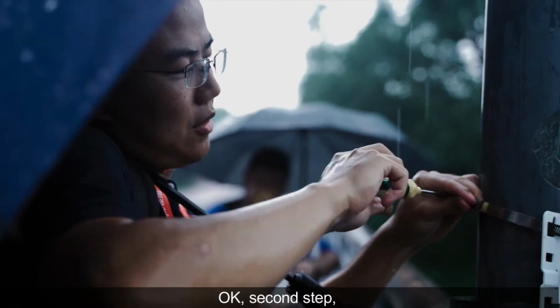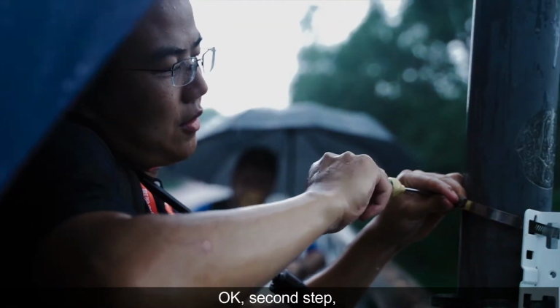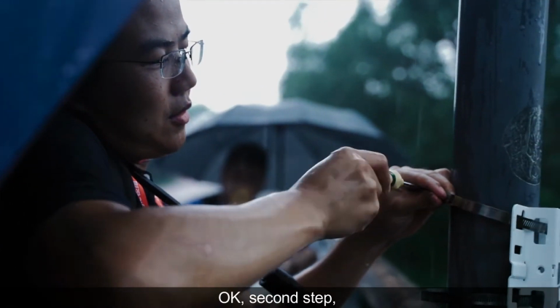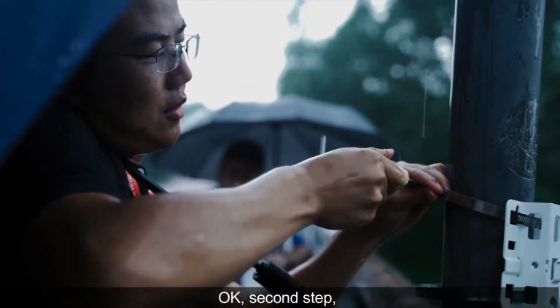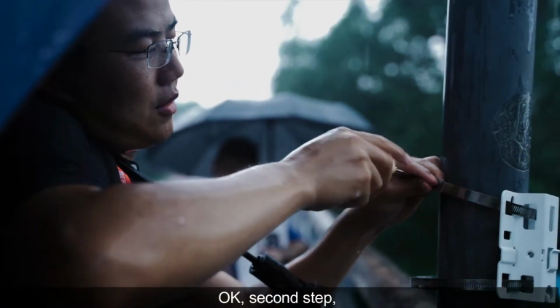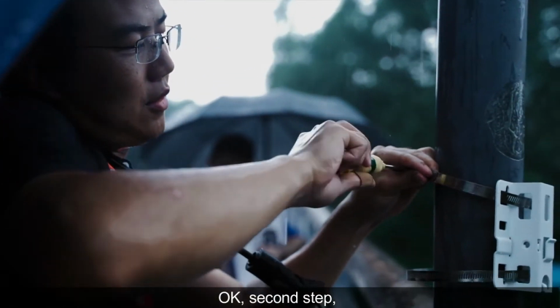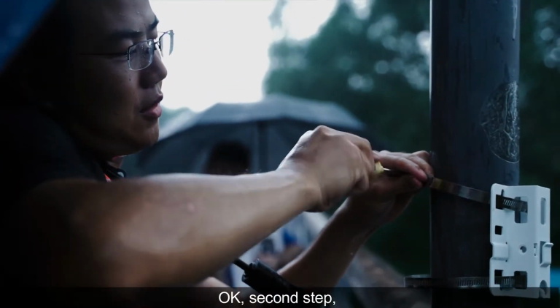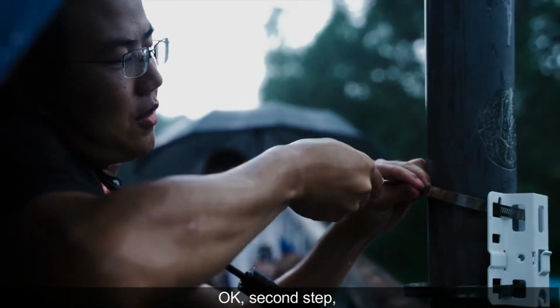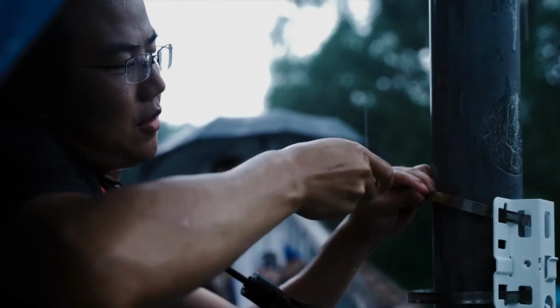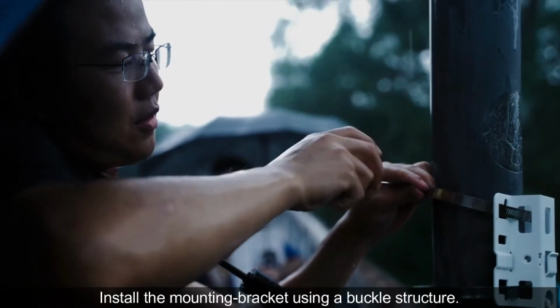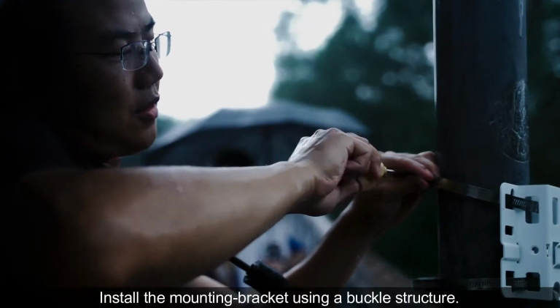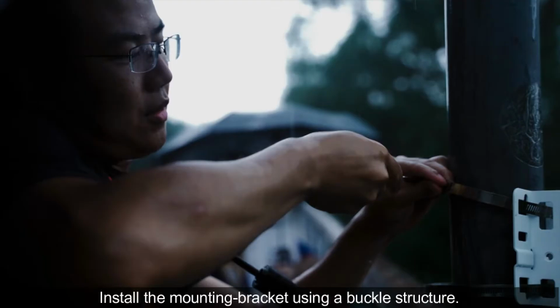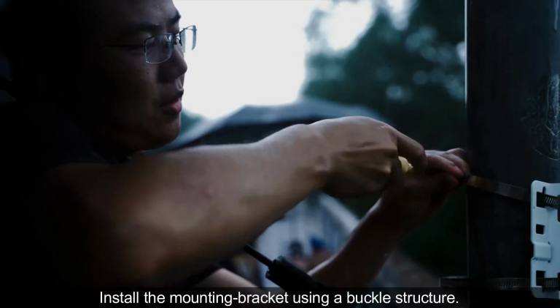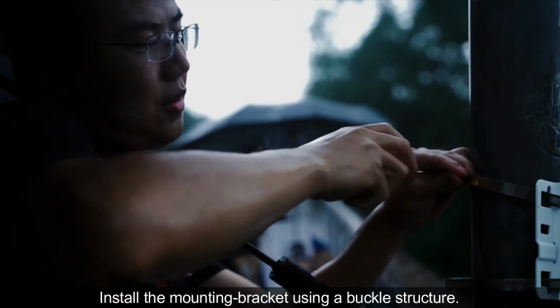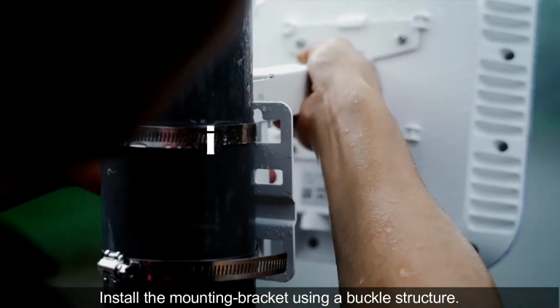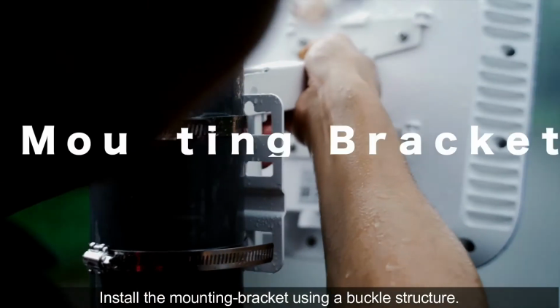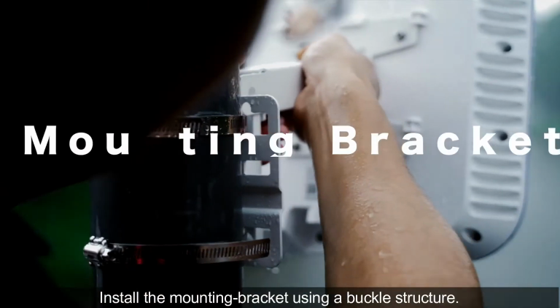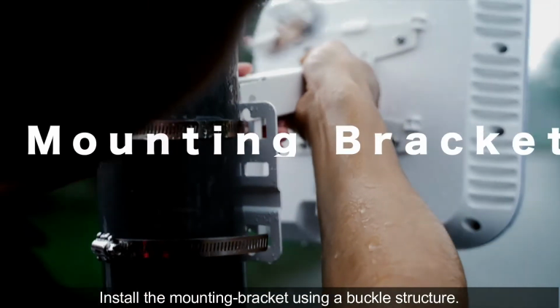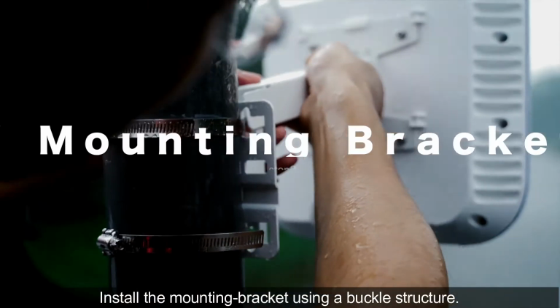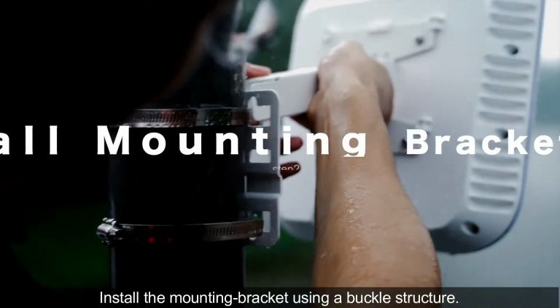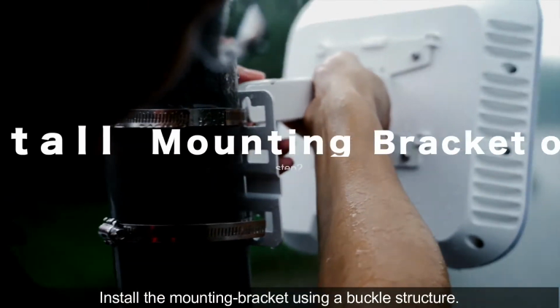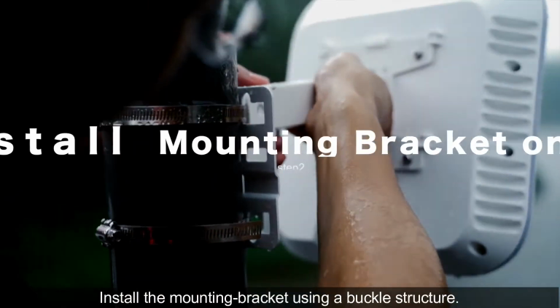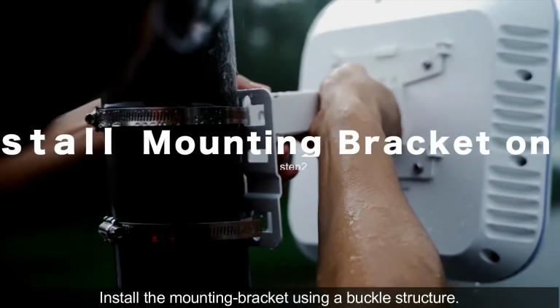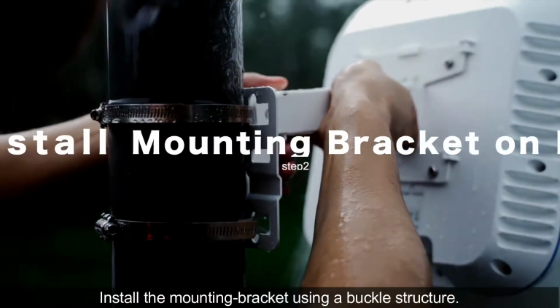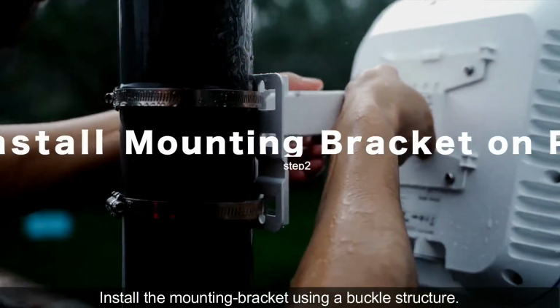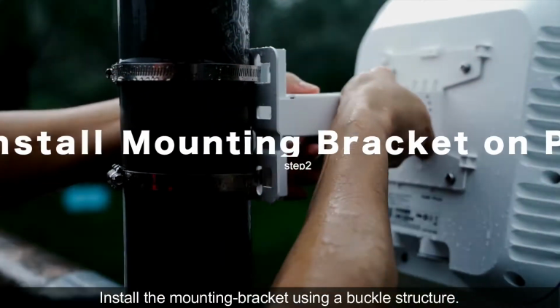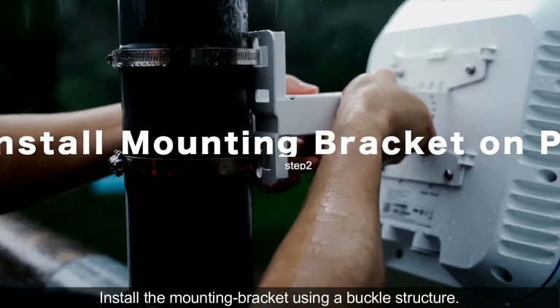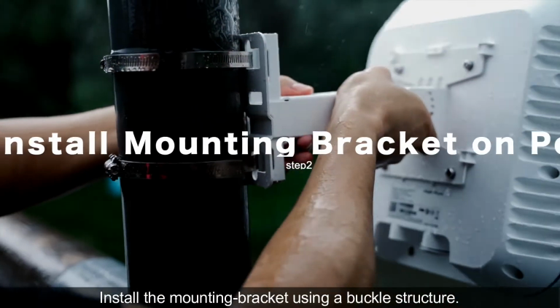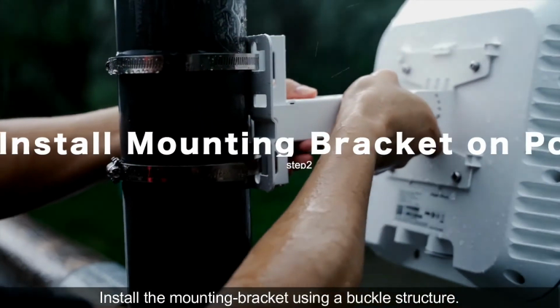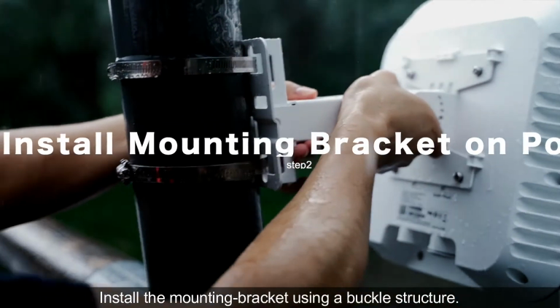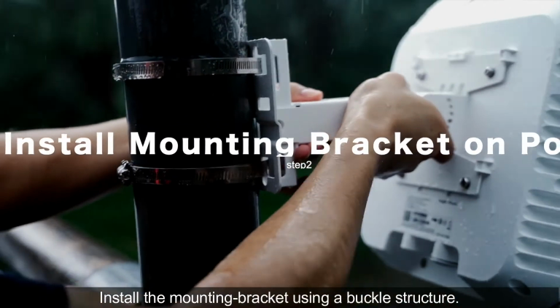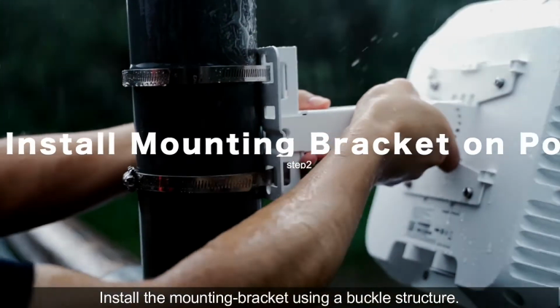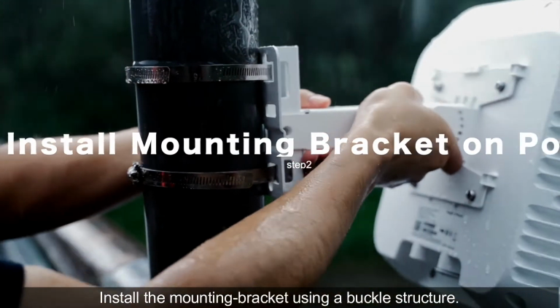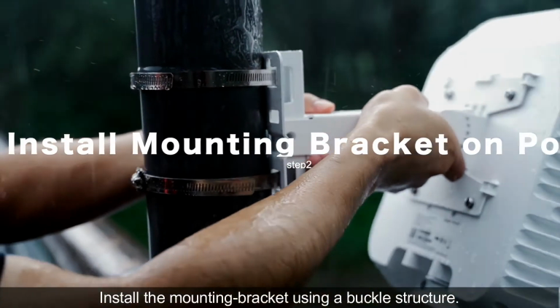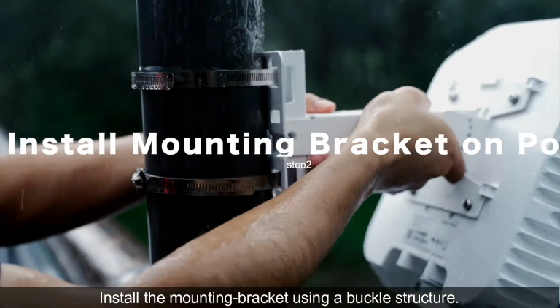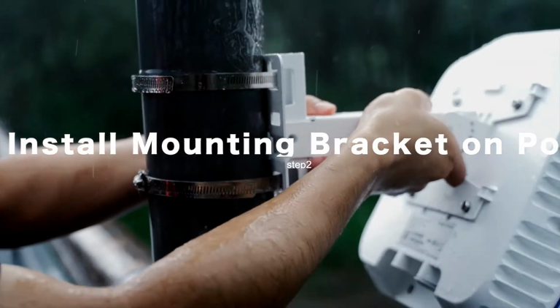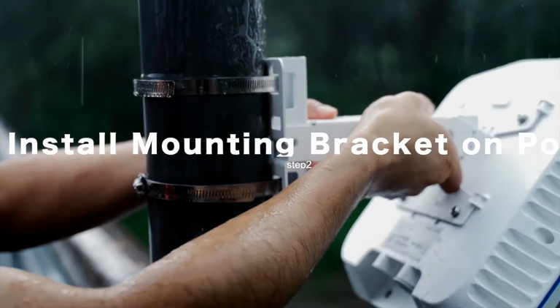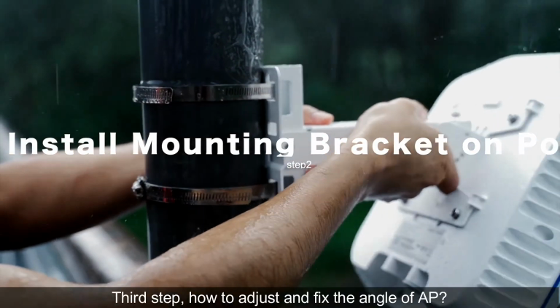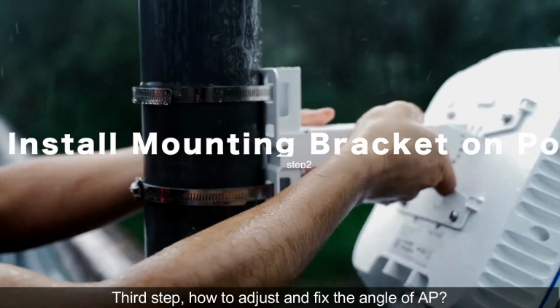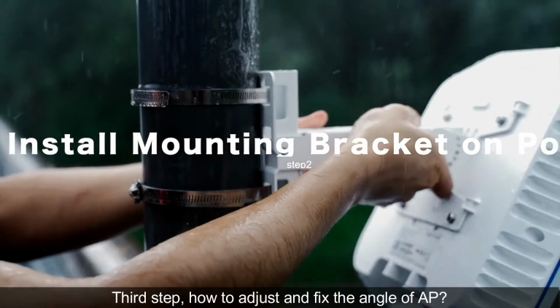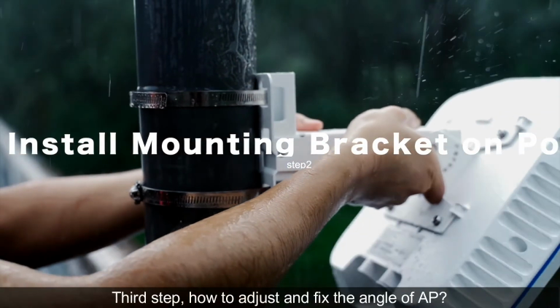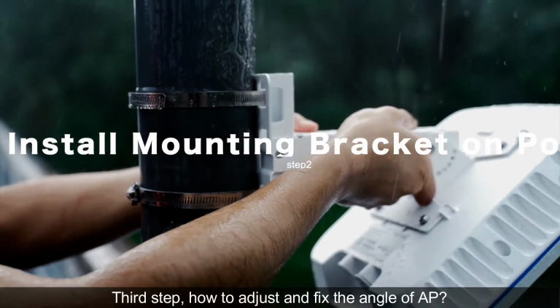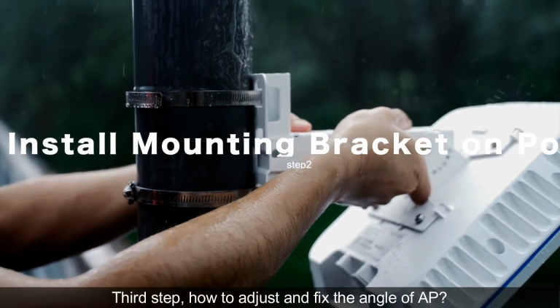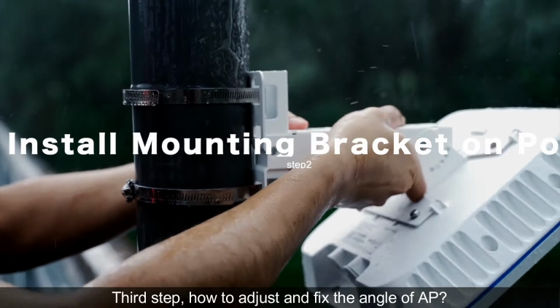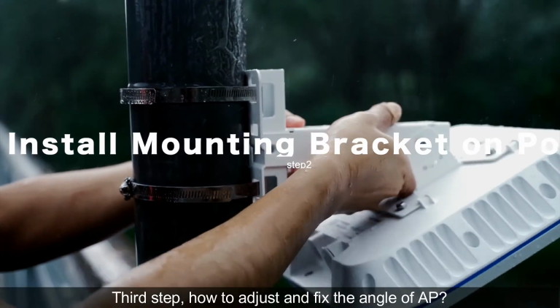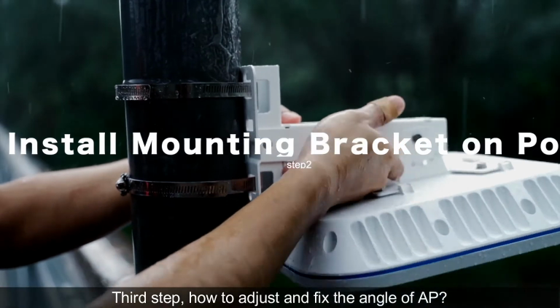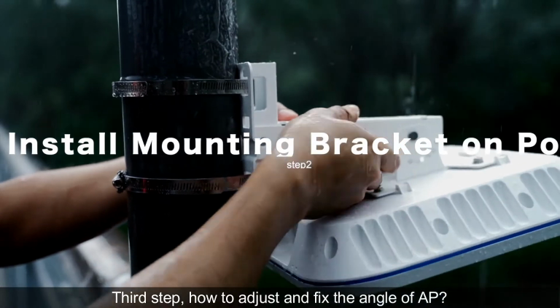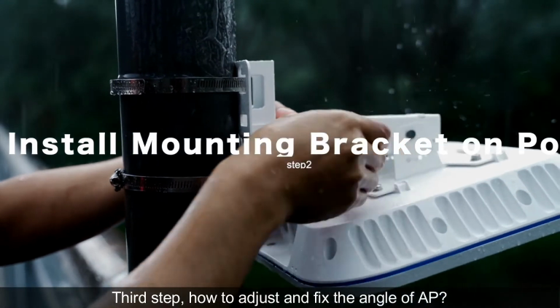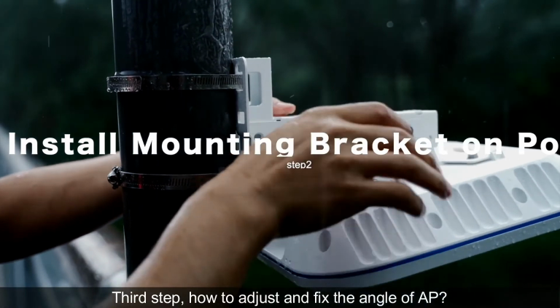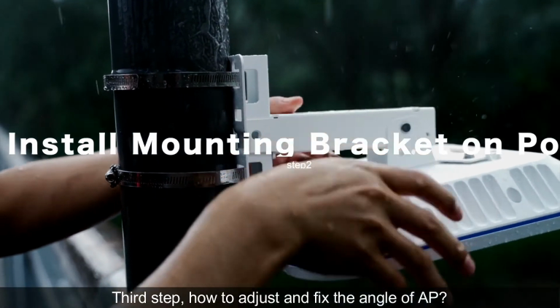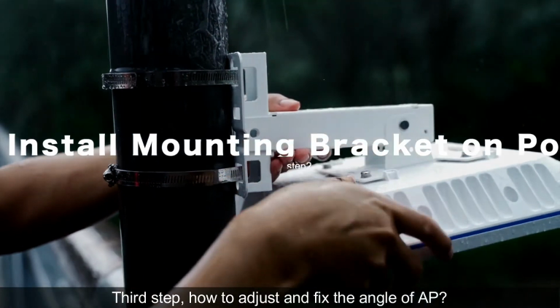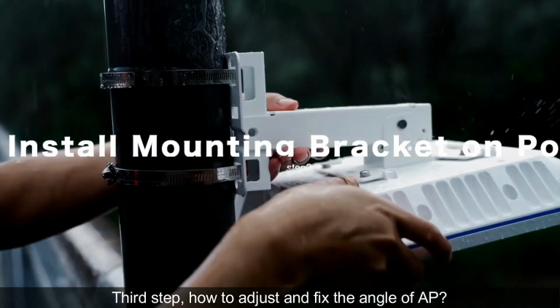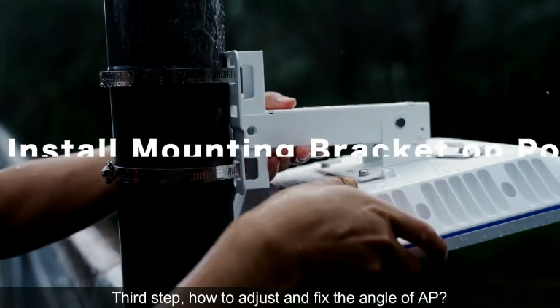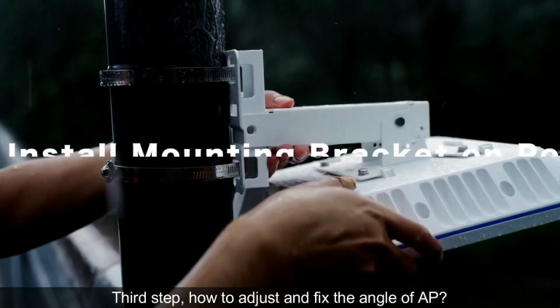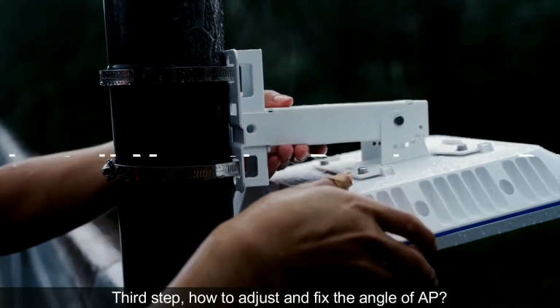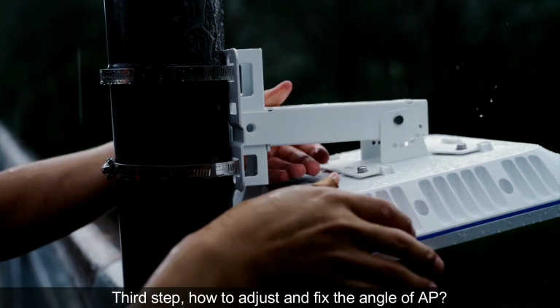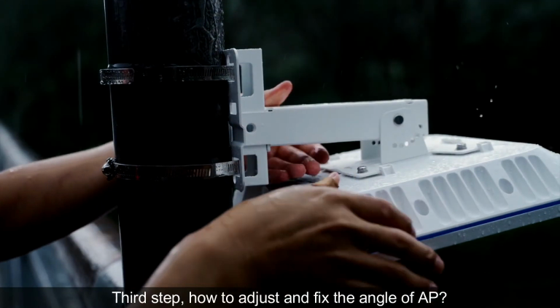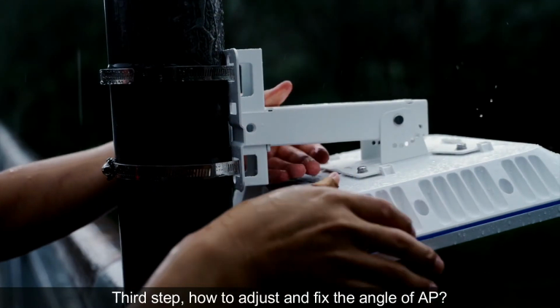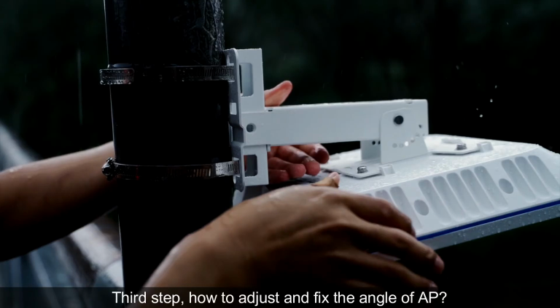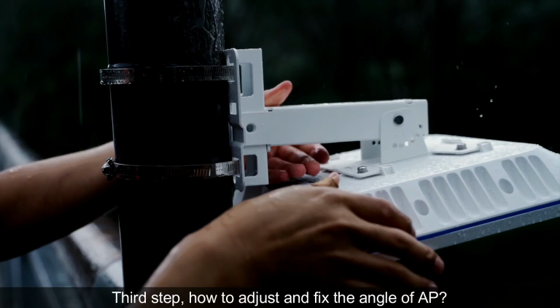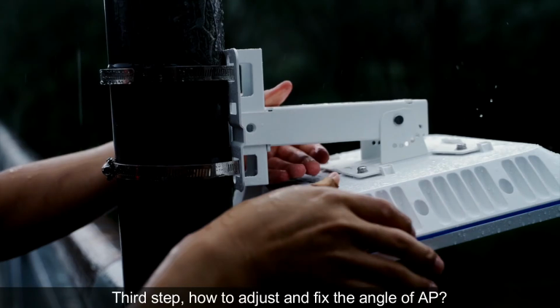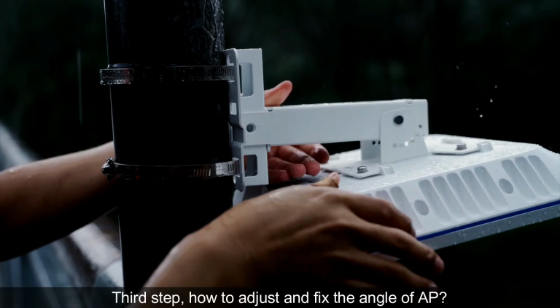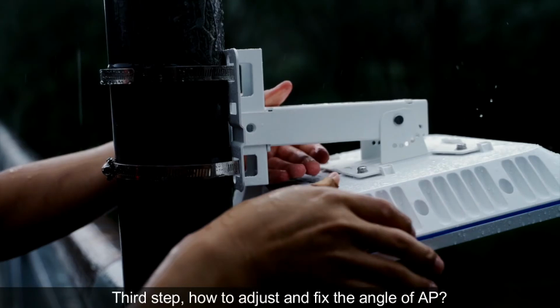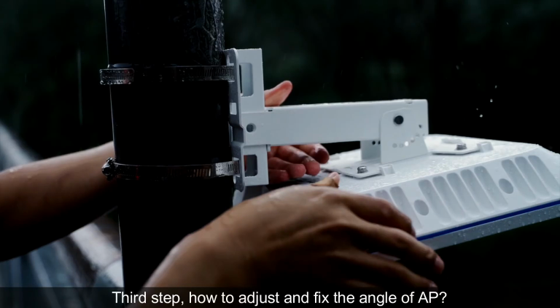Second step: install the mounting bracket using a buckle structure. Third step: how to adjust and fix the angle of the AP?